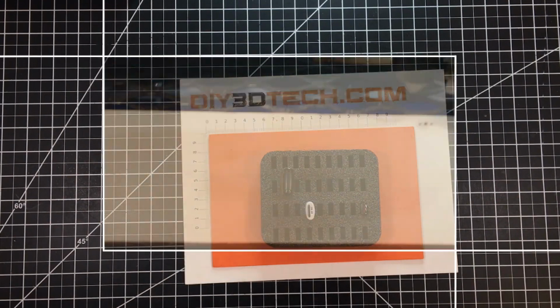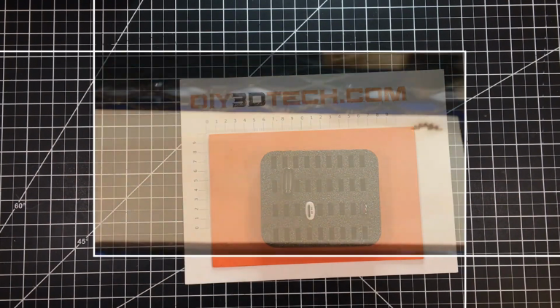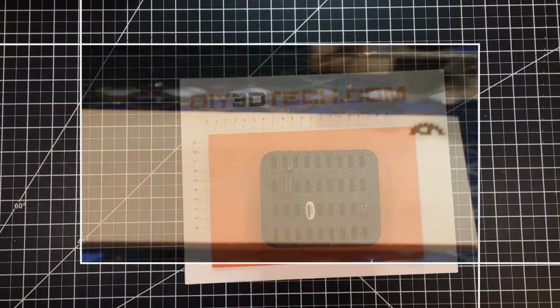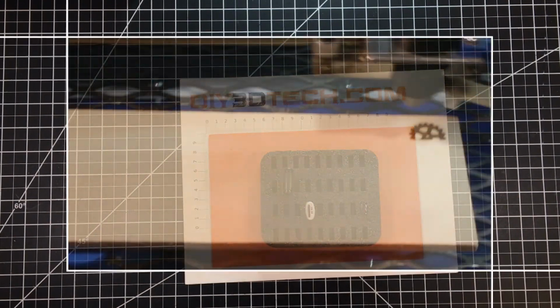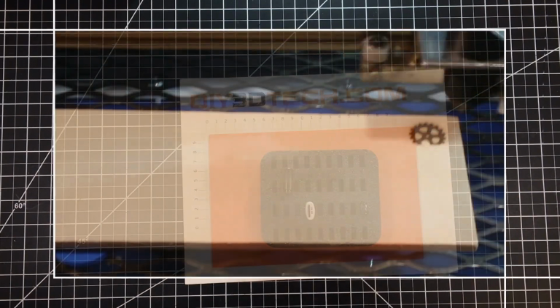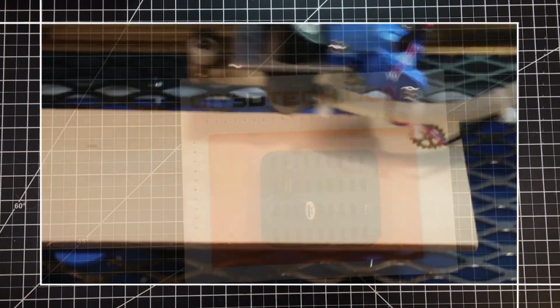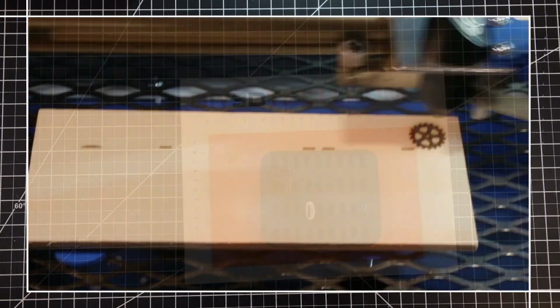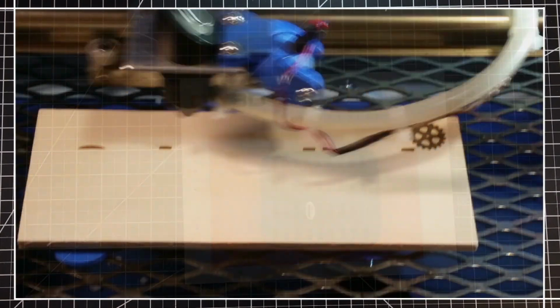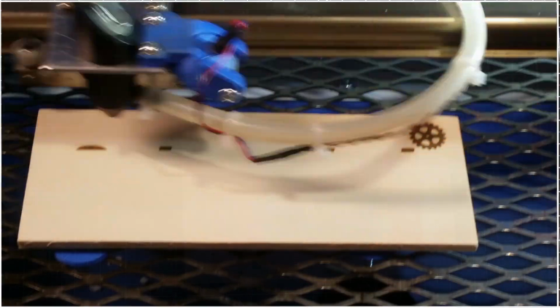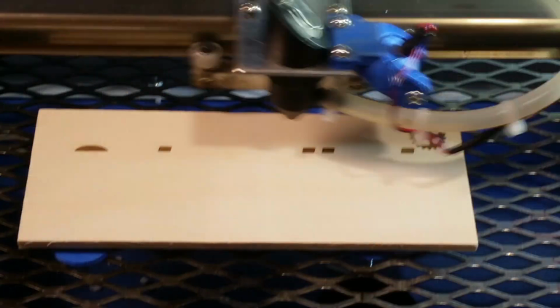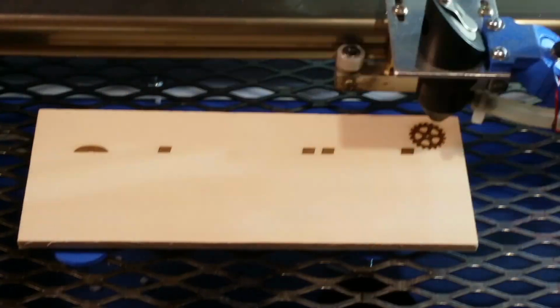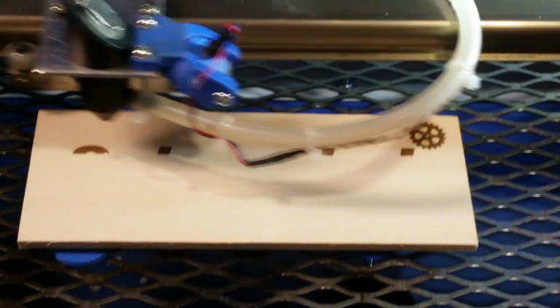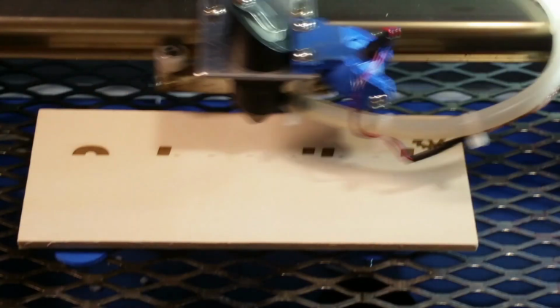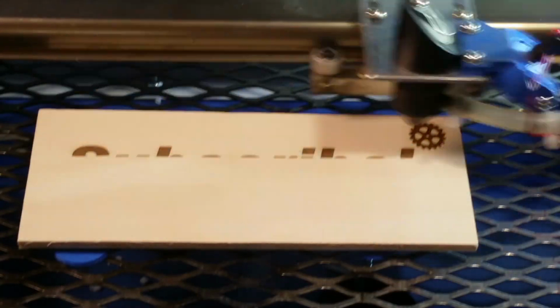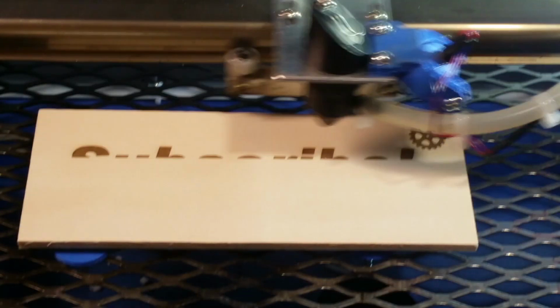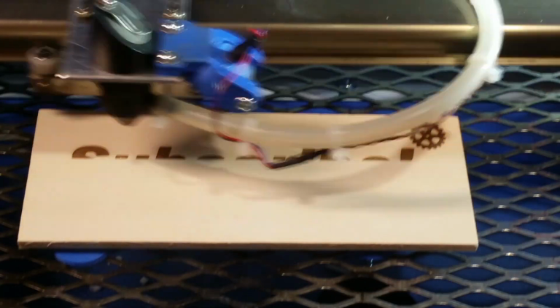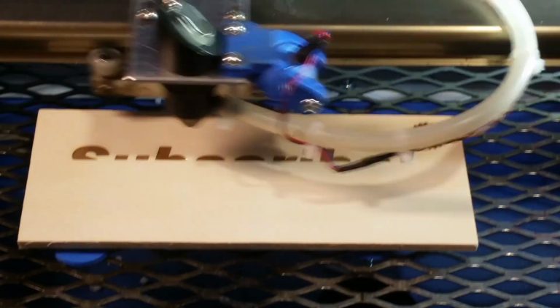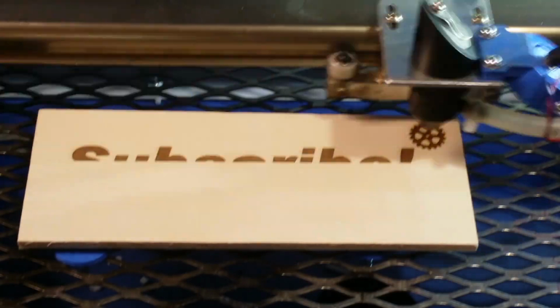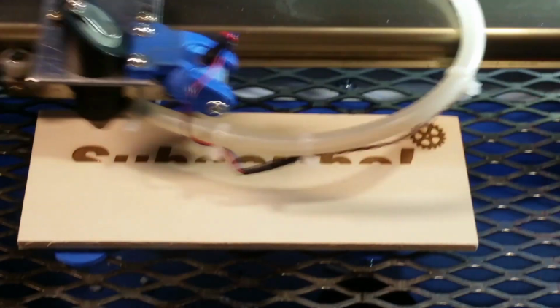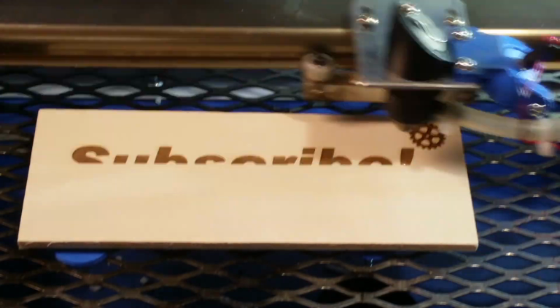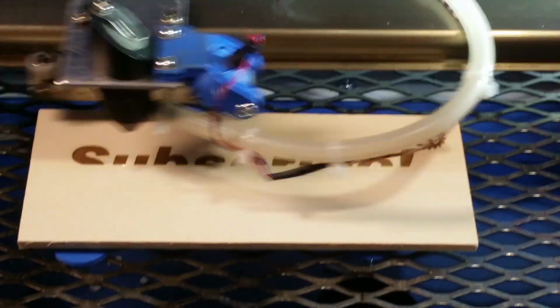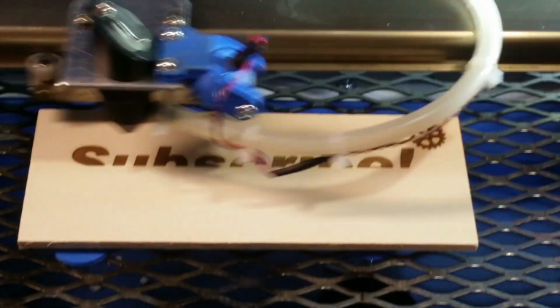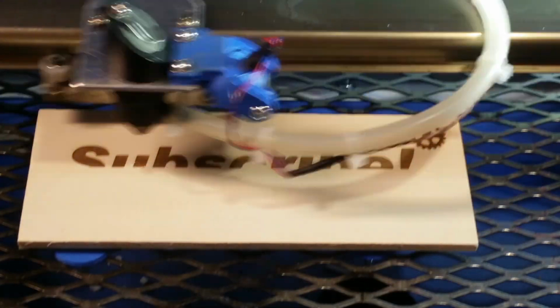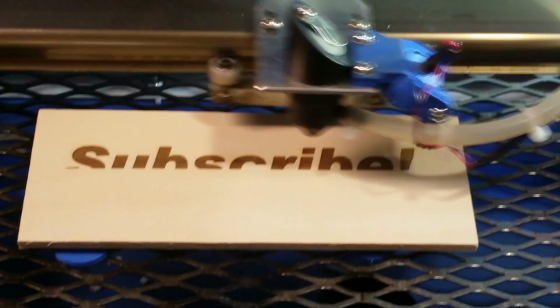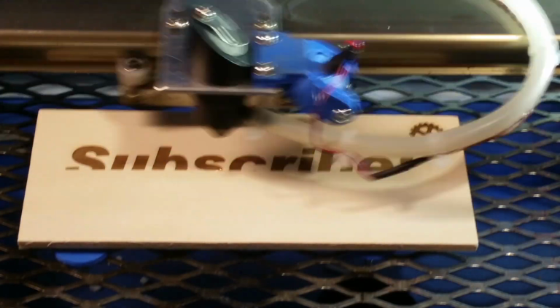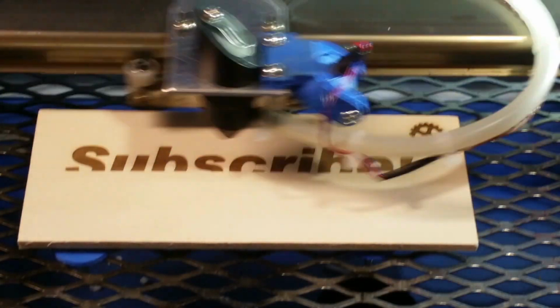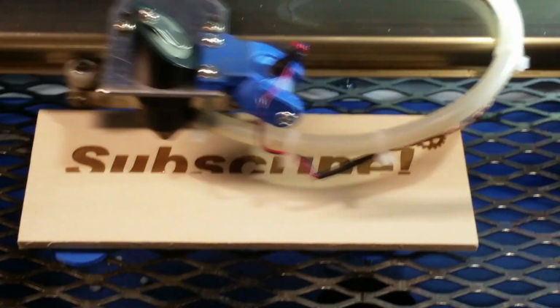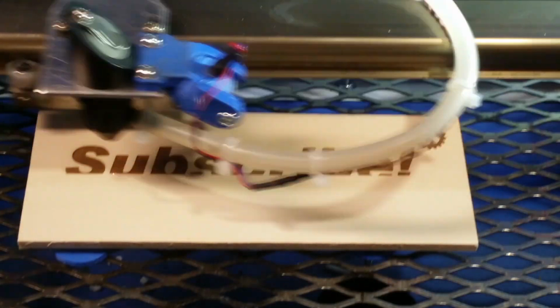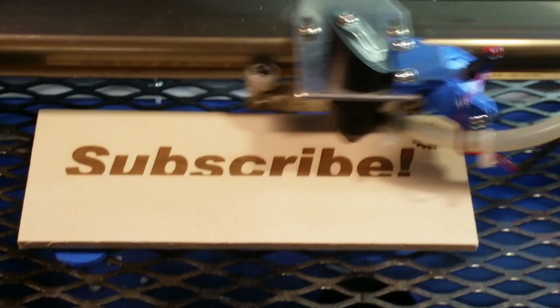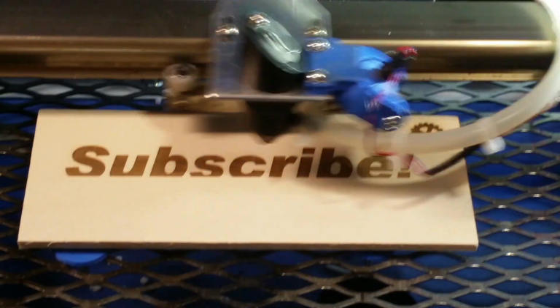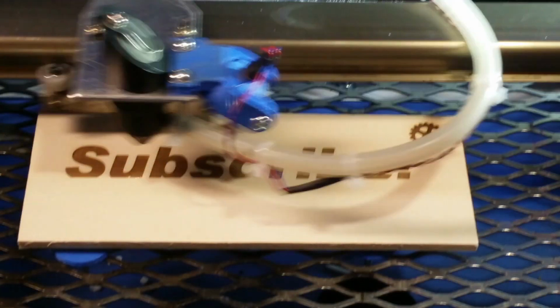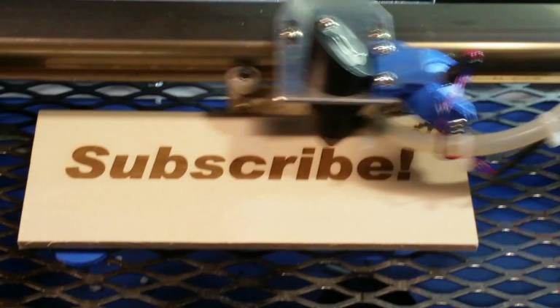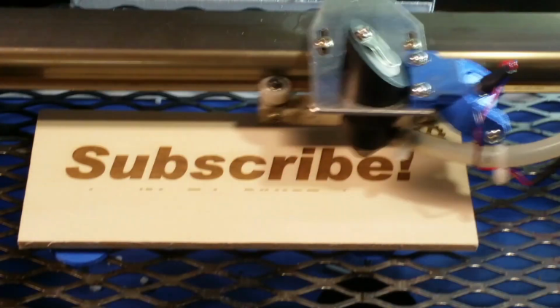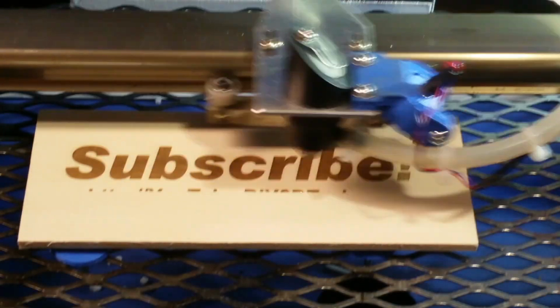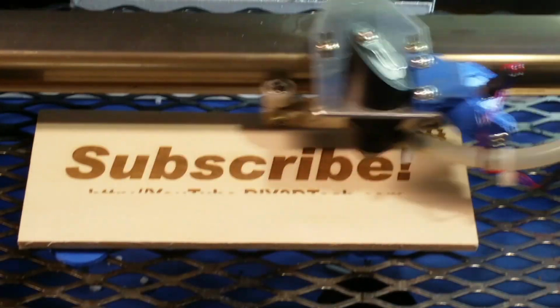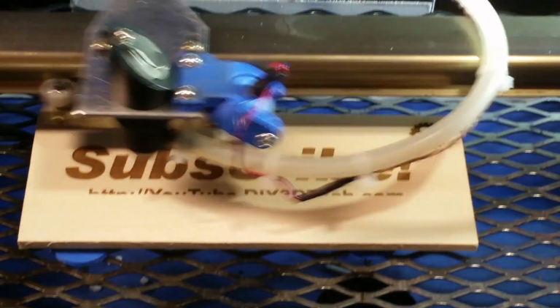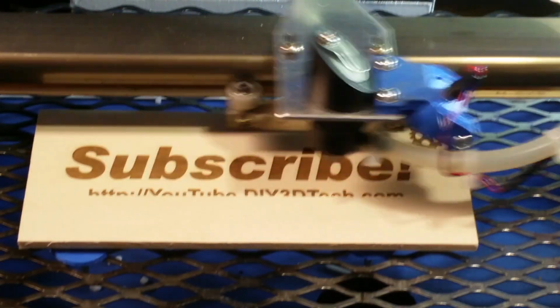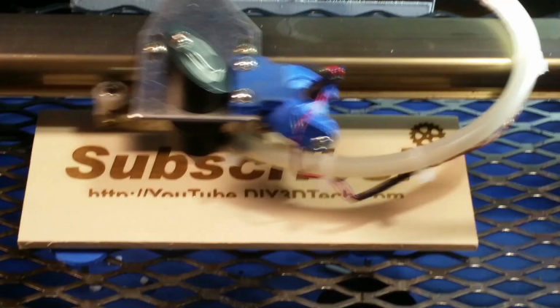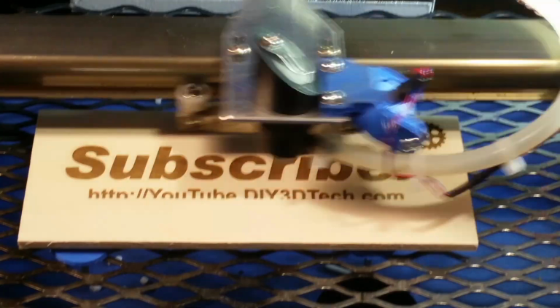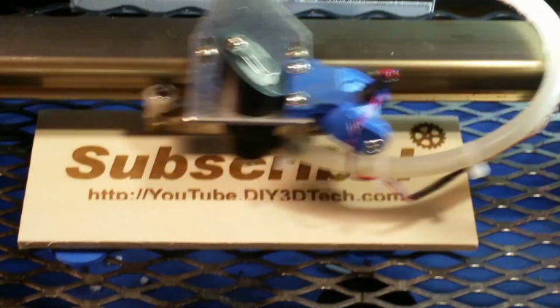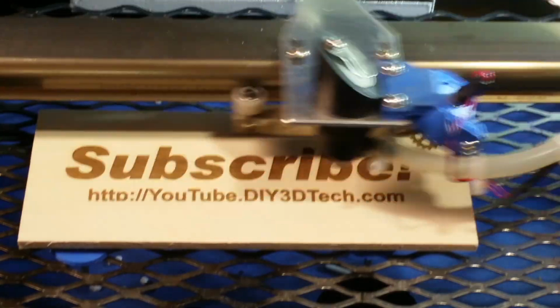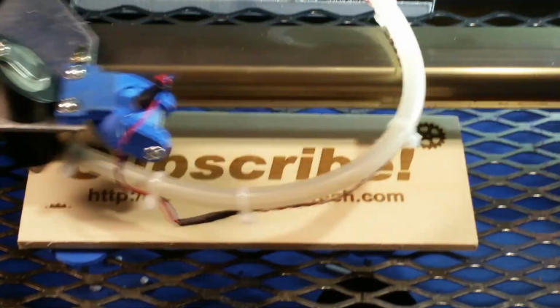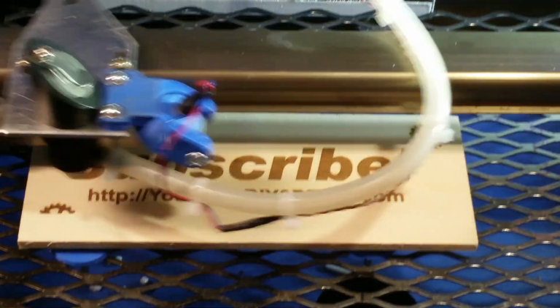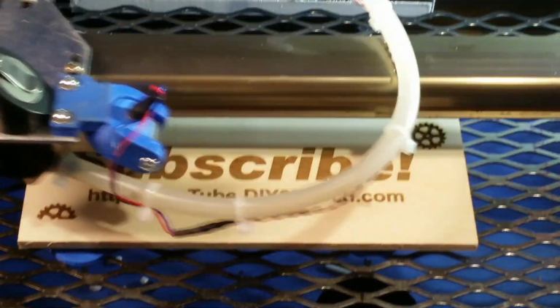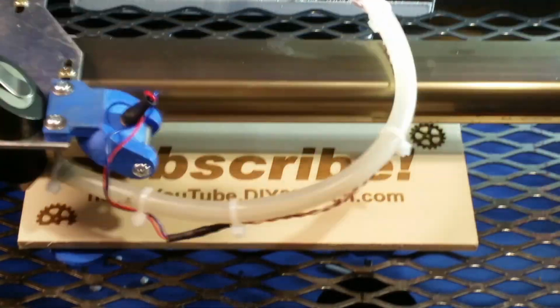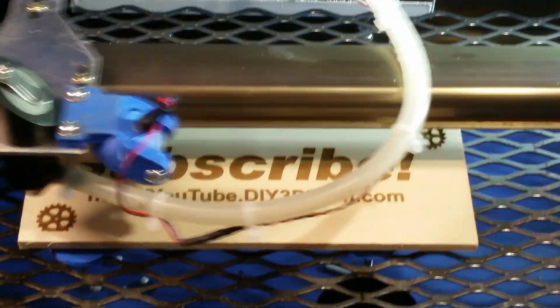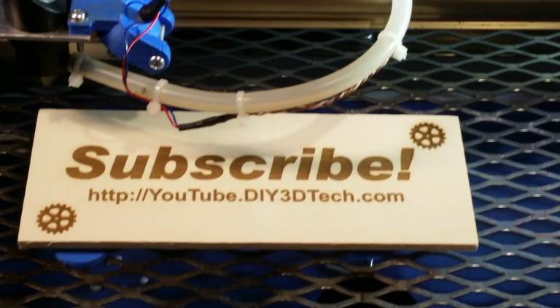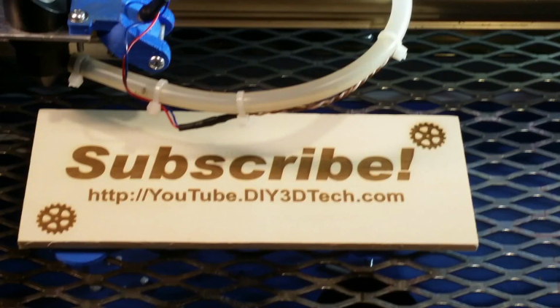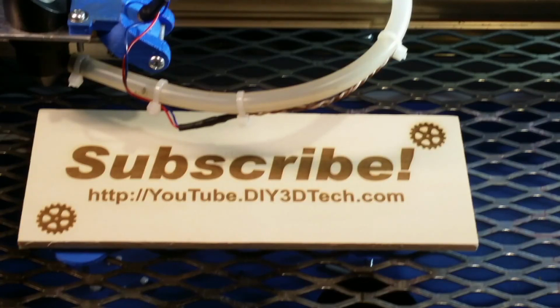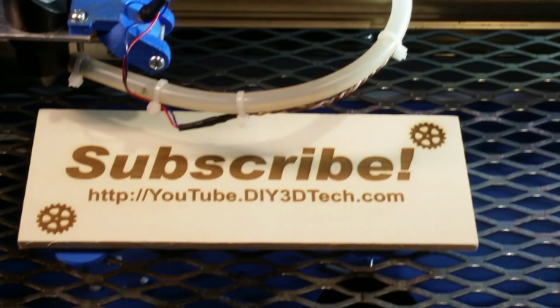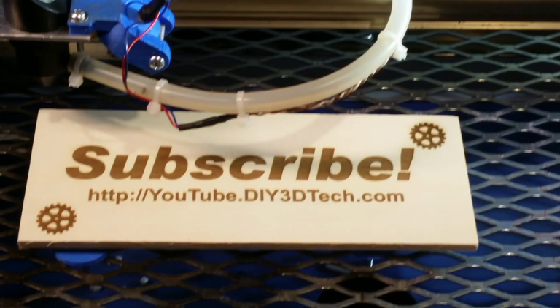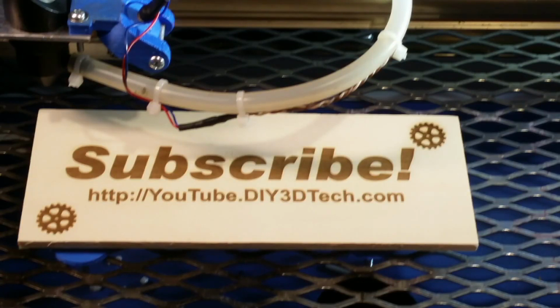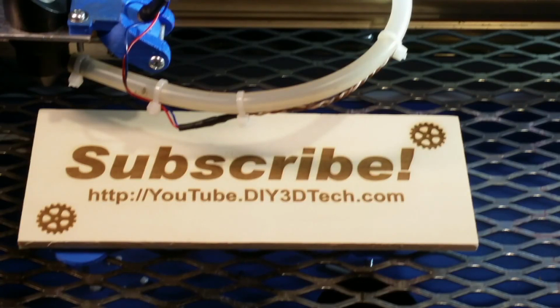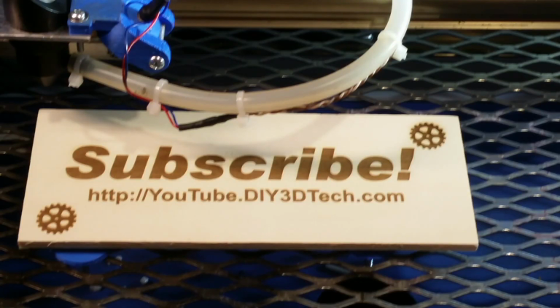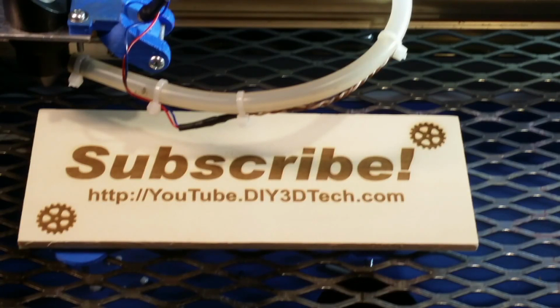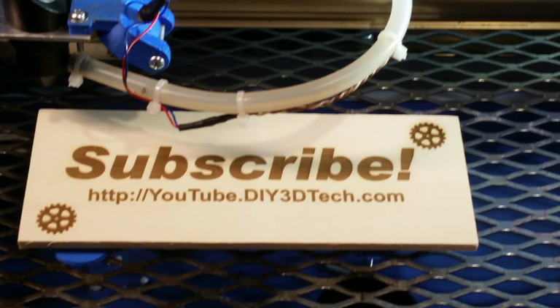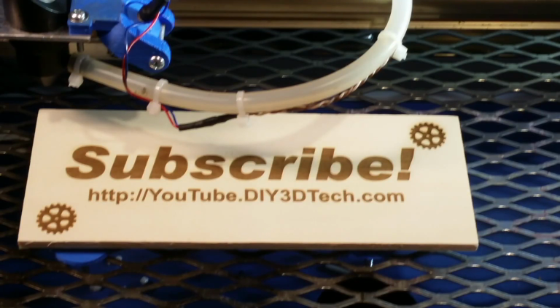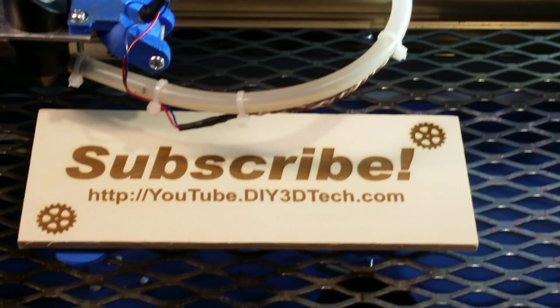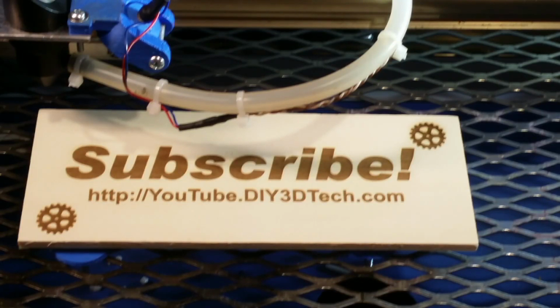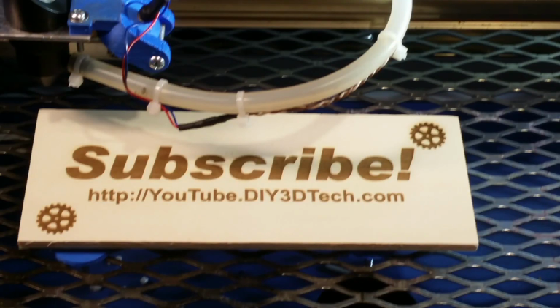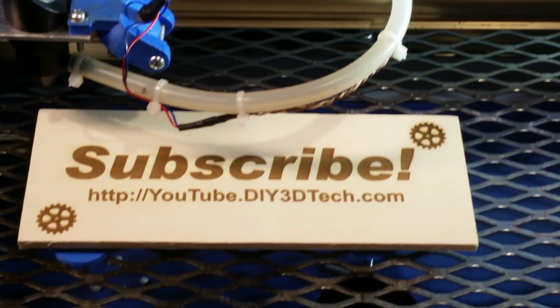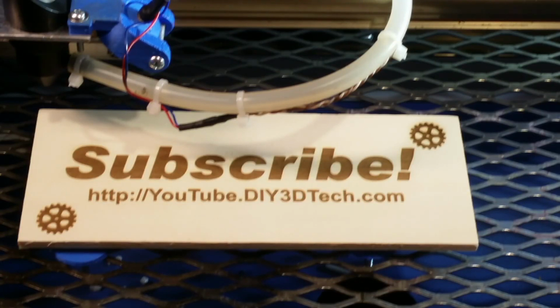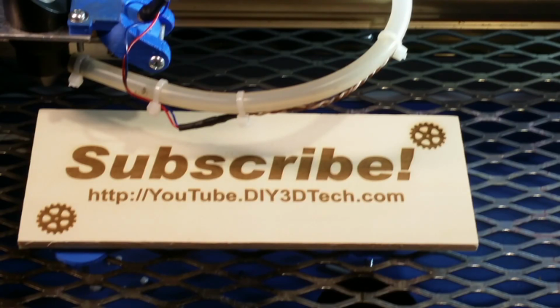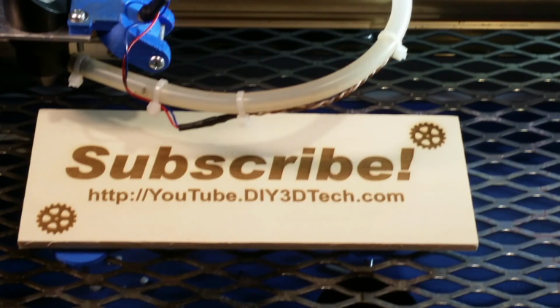Please click like below and subscribe. Time for more of our projects.